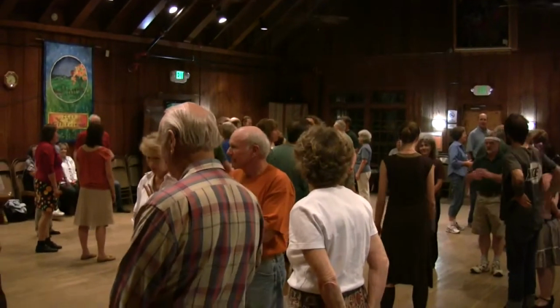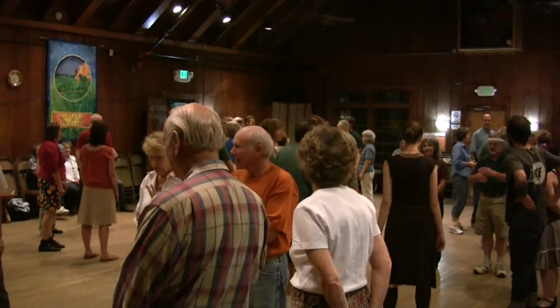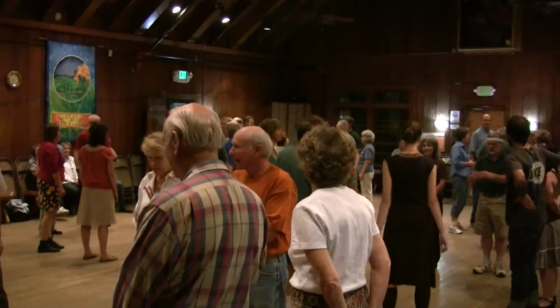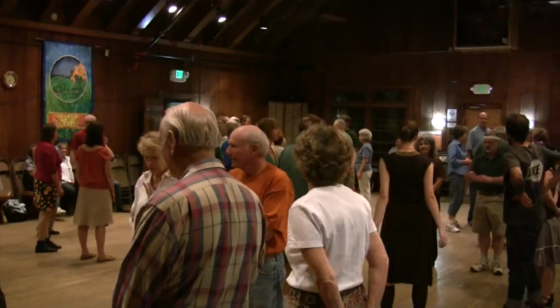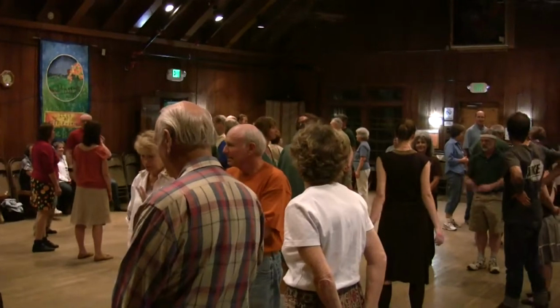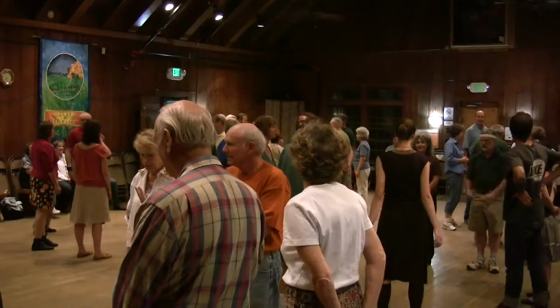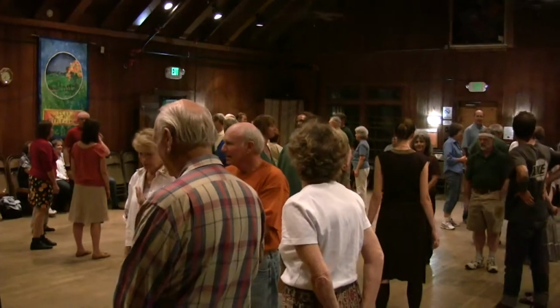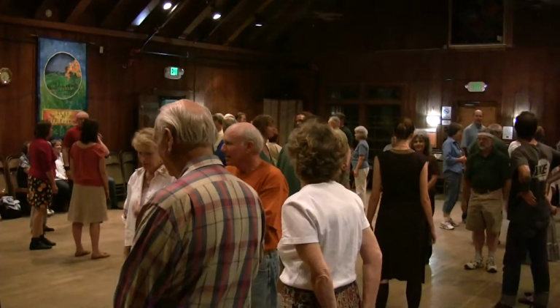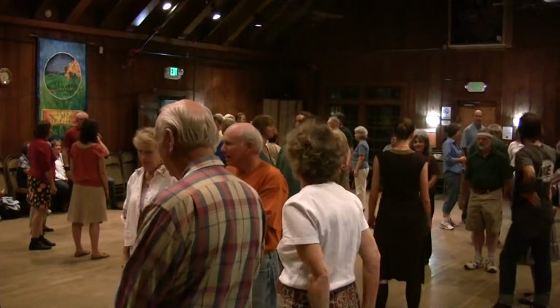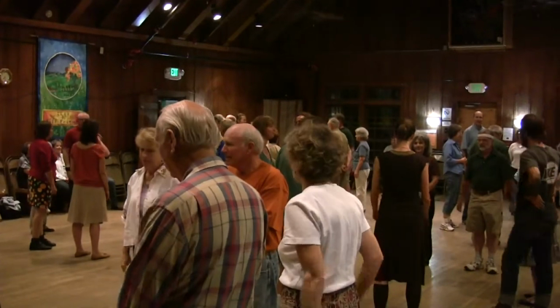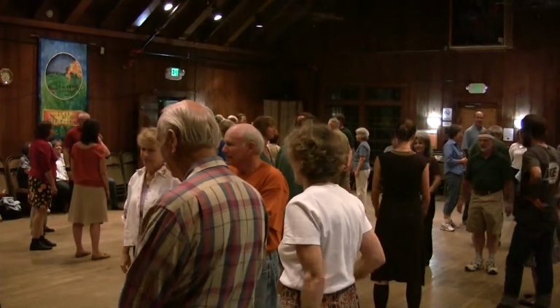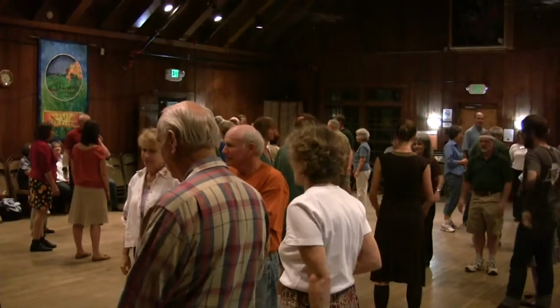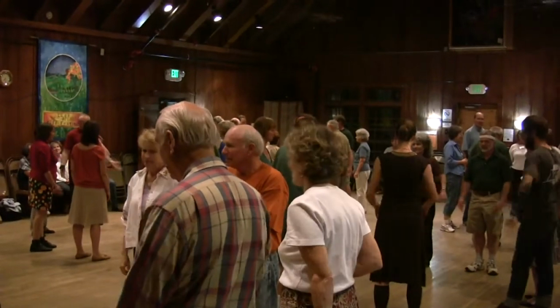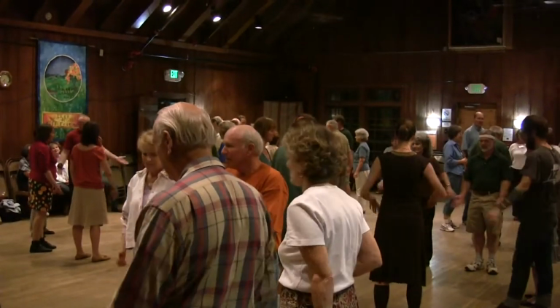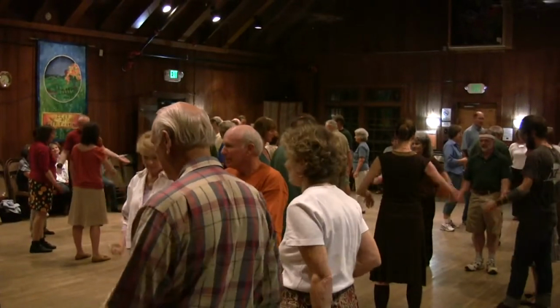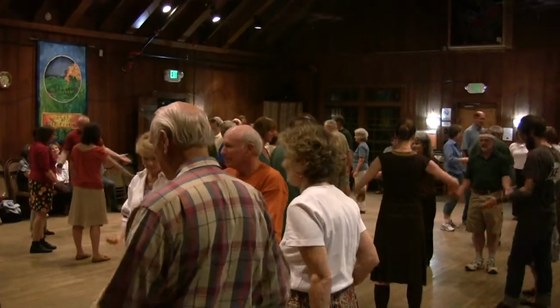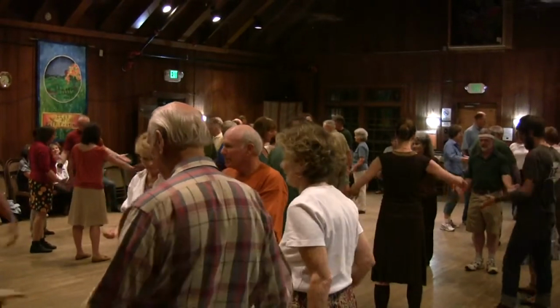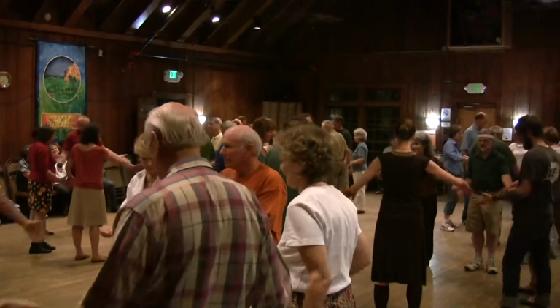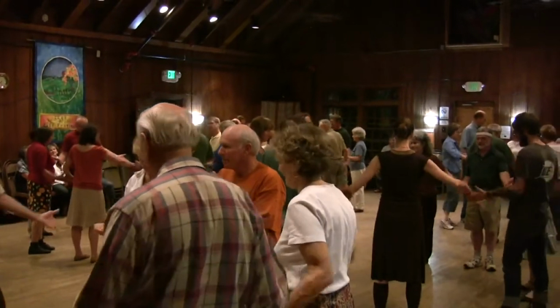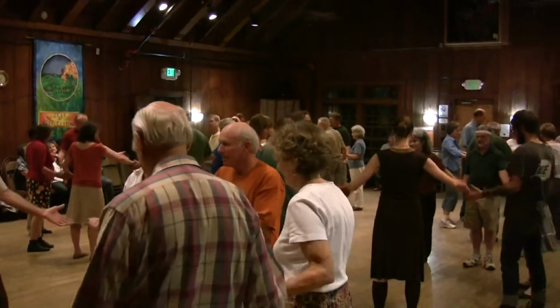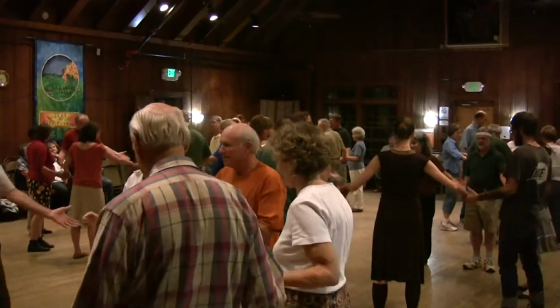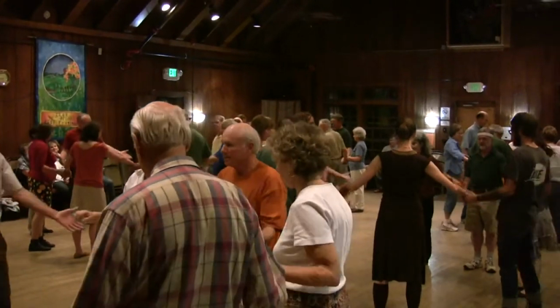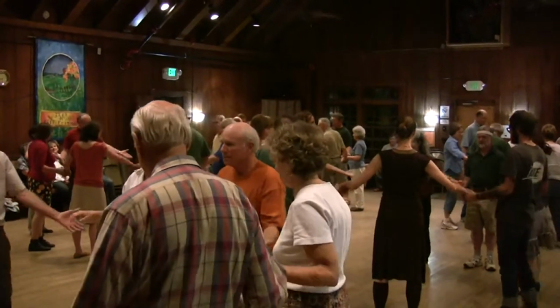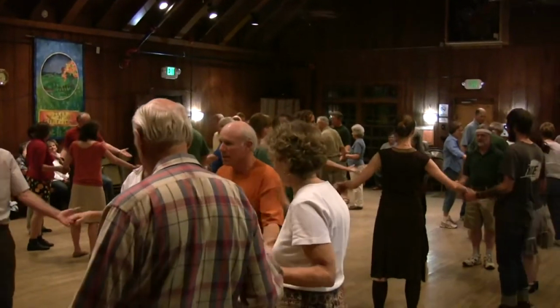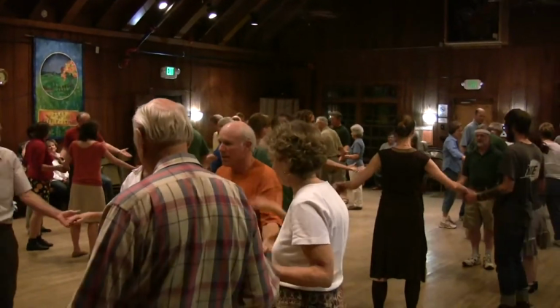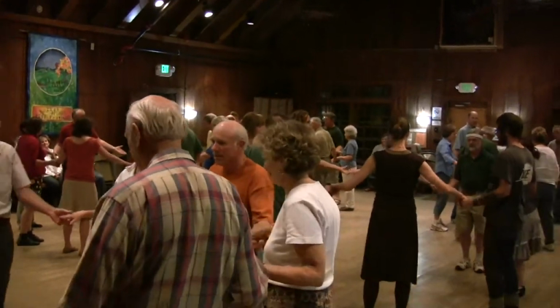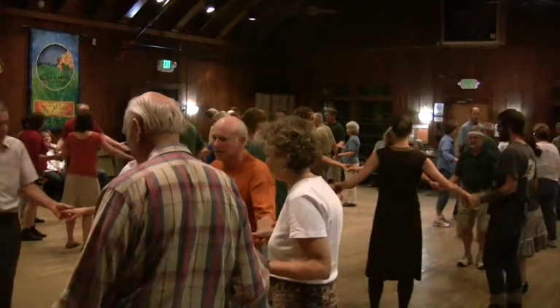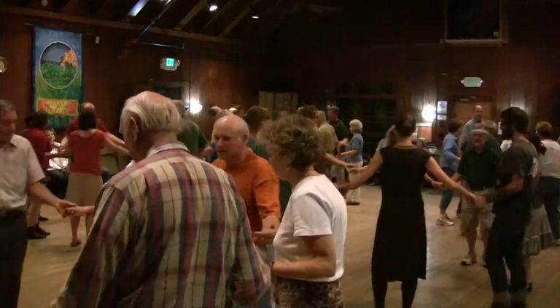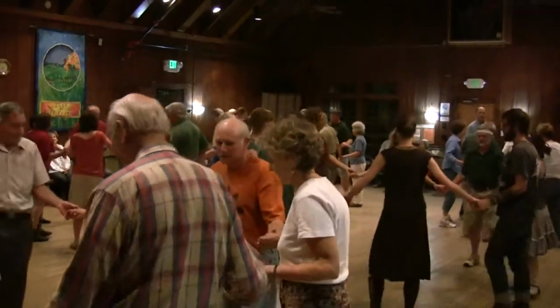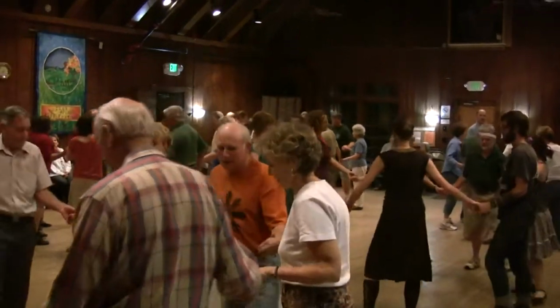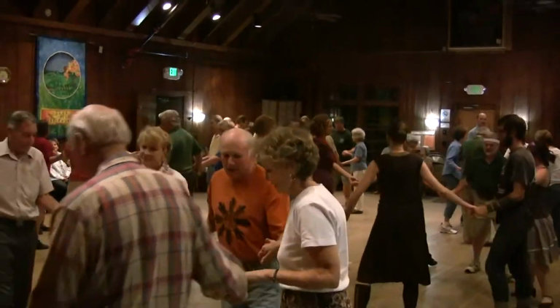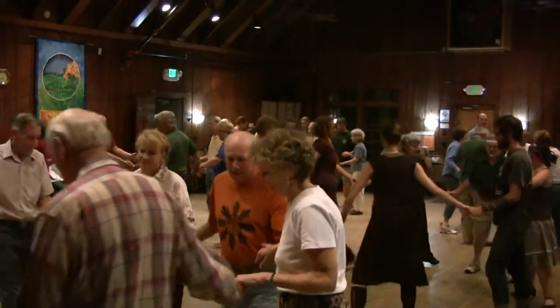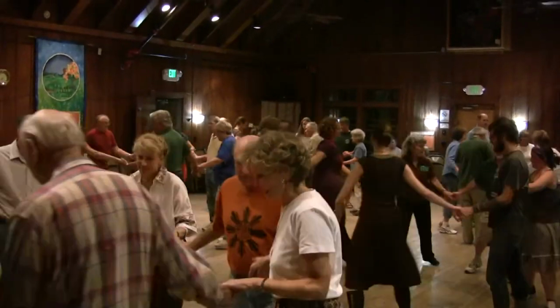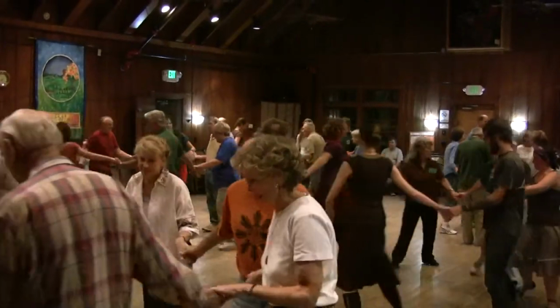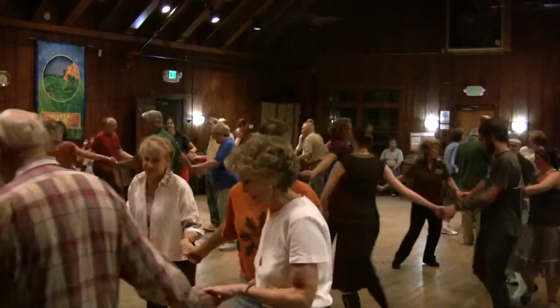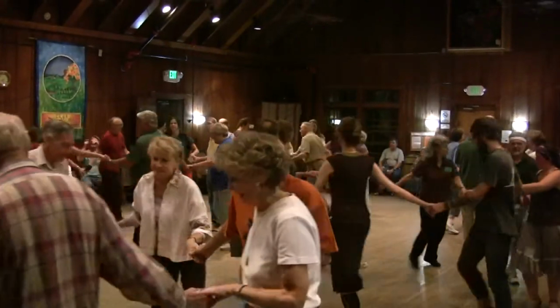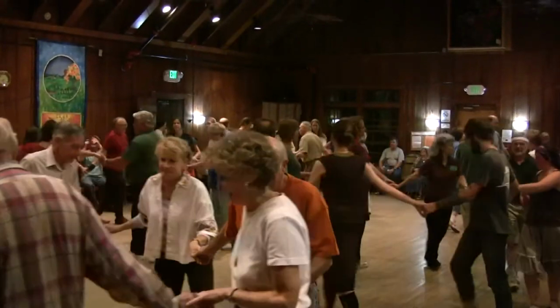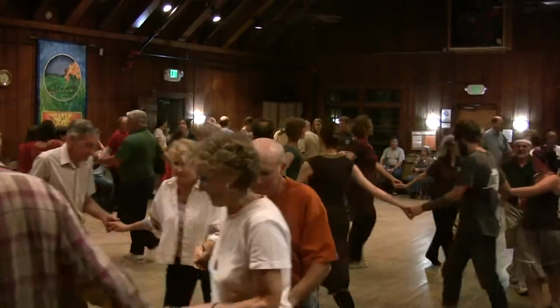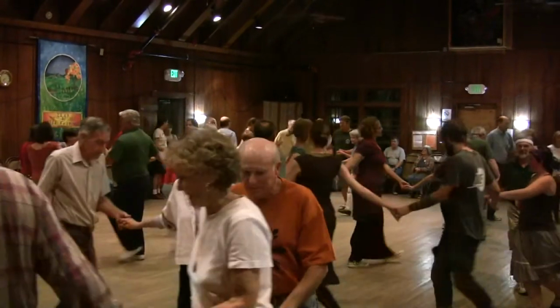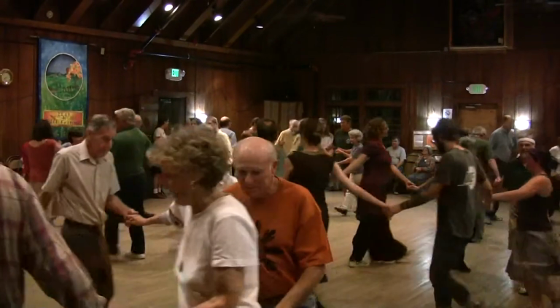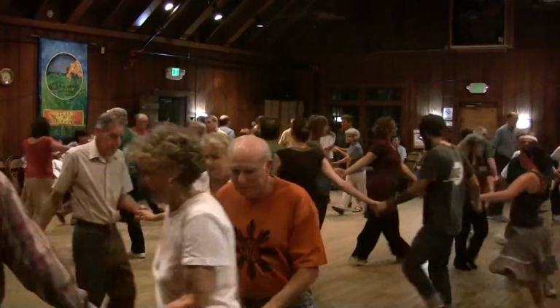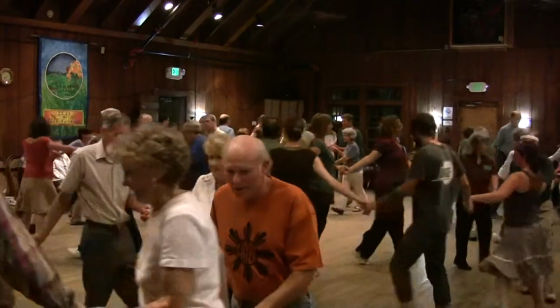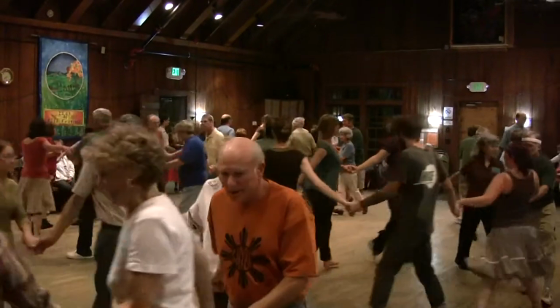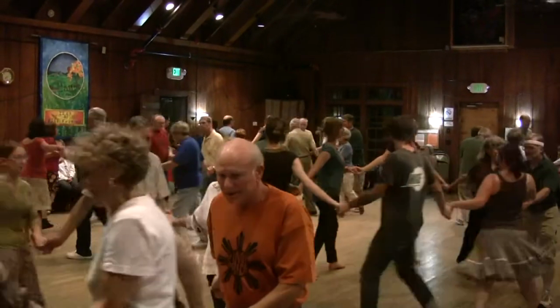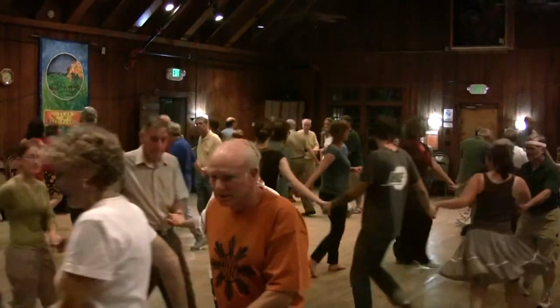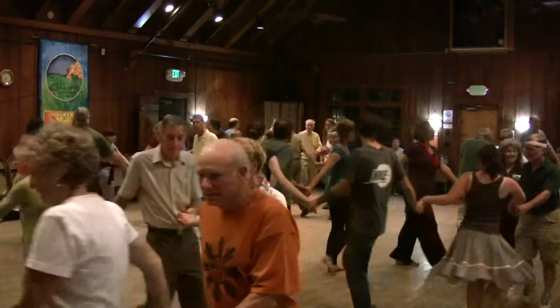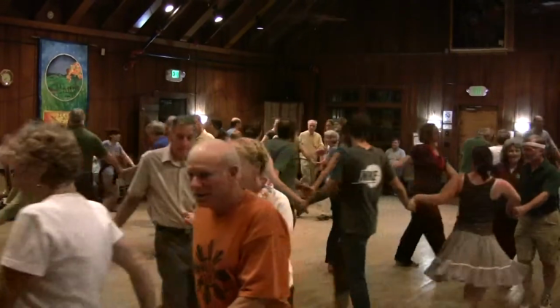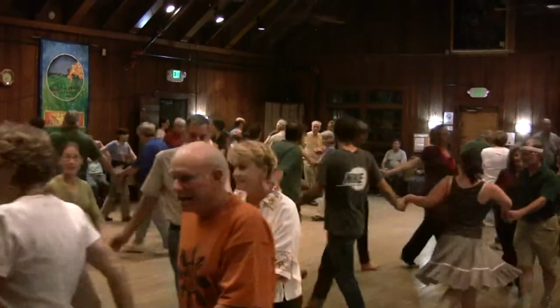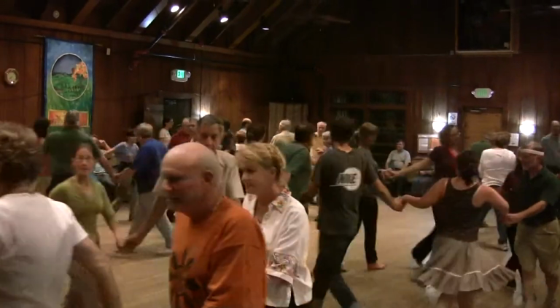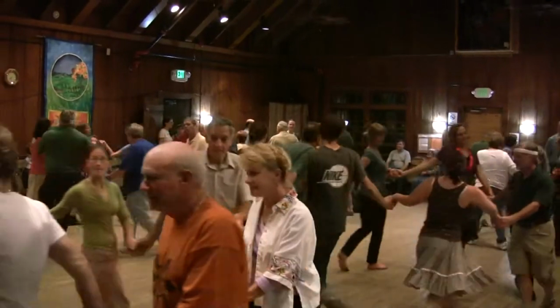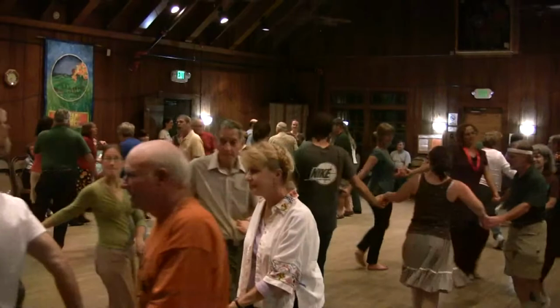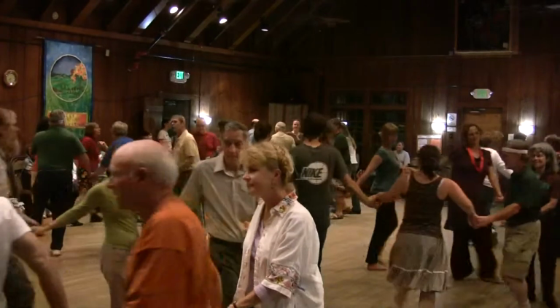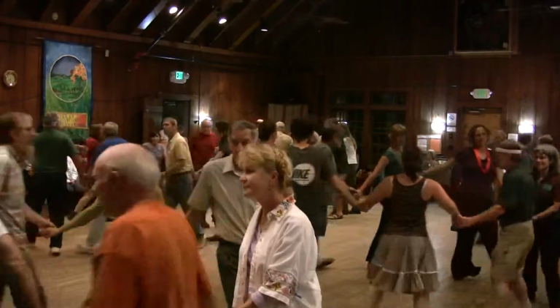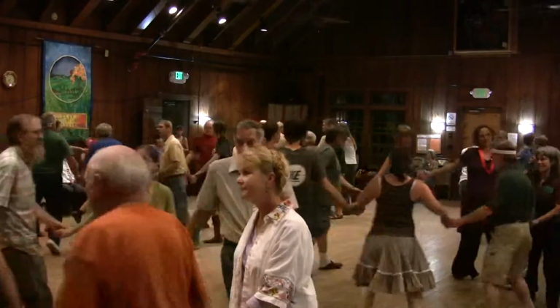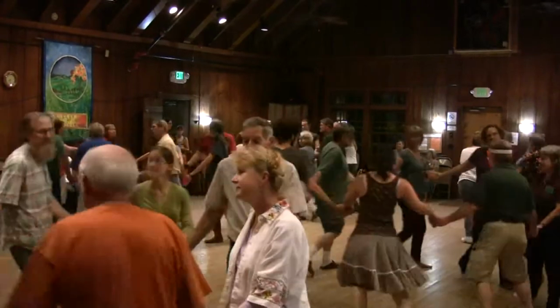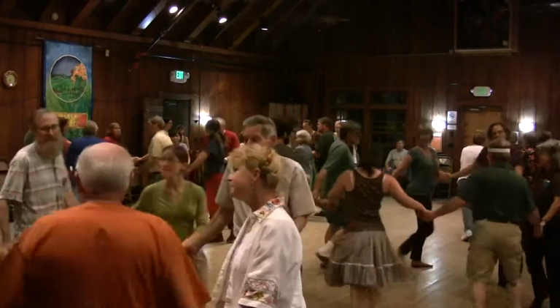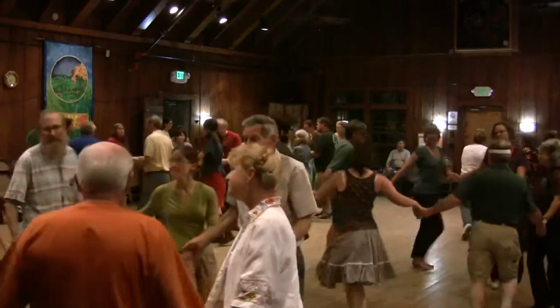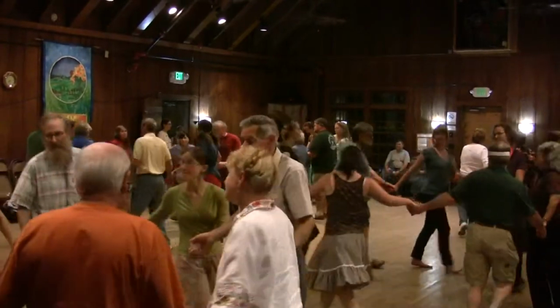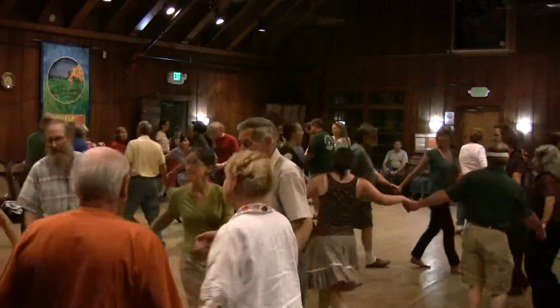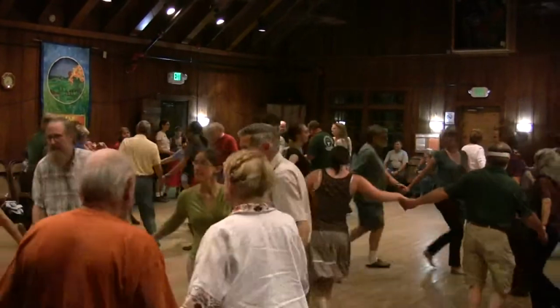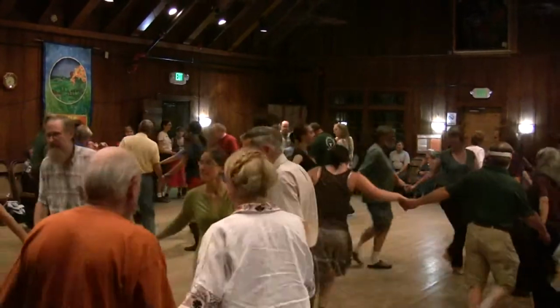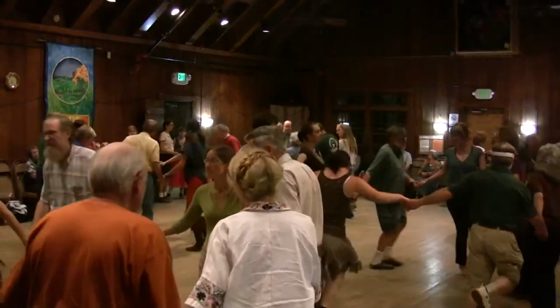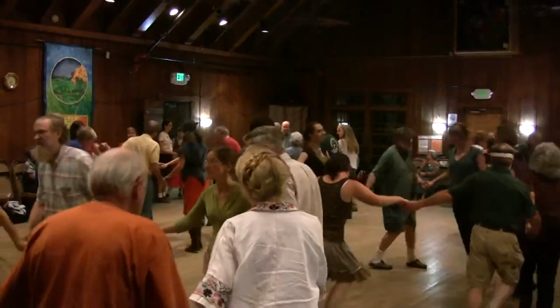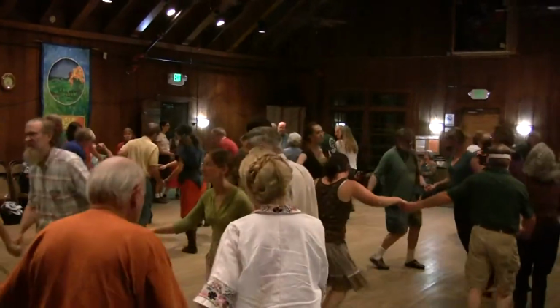Join hands into the circle. Circle left and right — go in the circle, do the left, then back to the right, go the other way around.